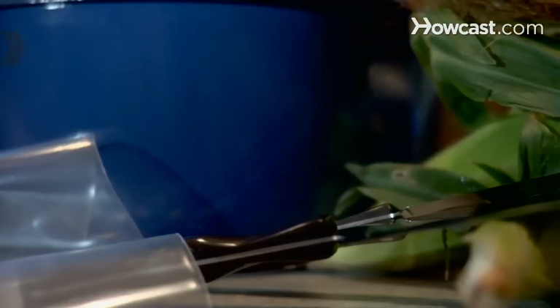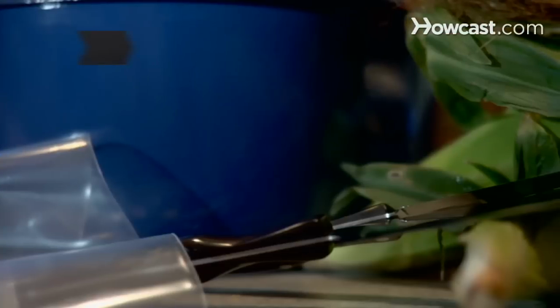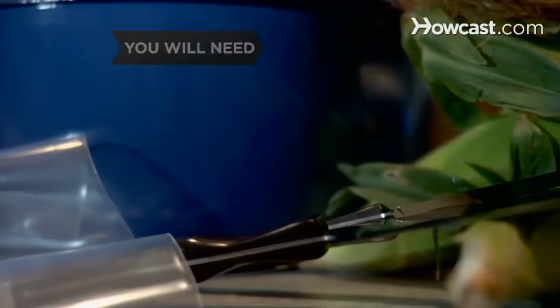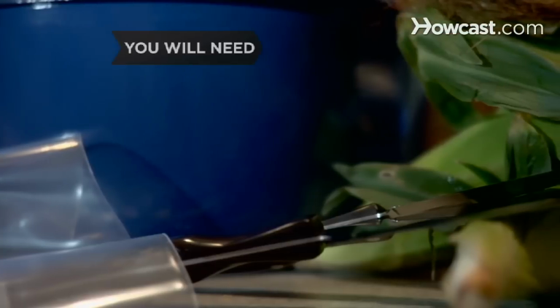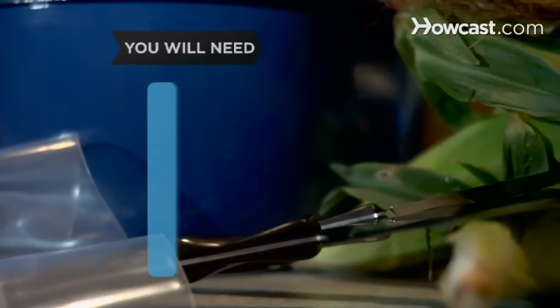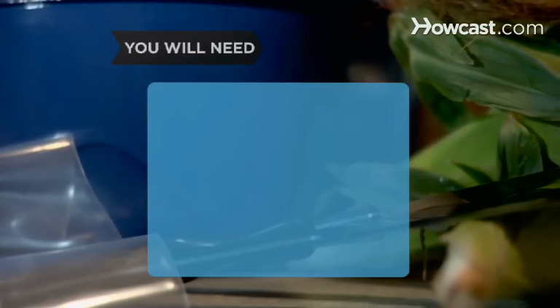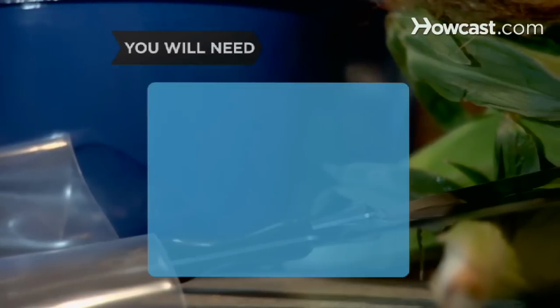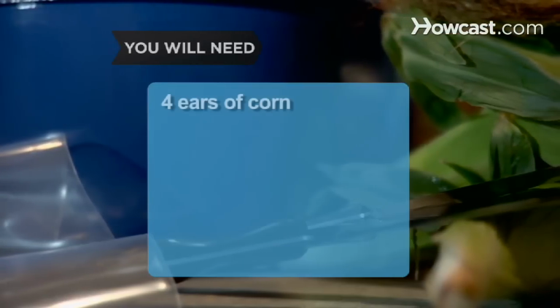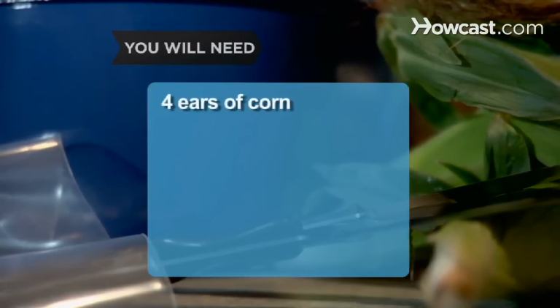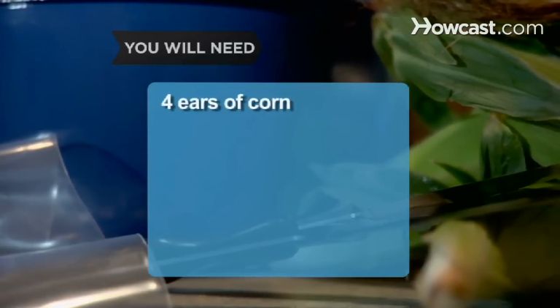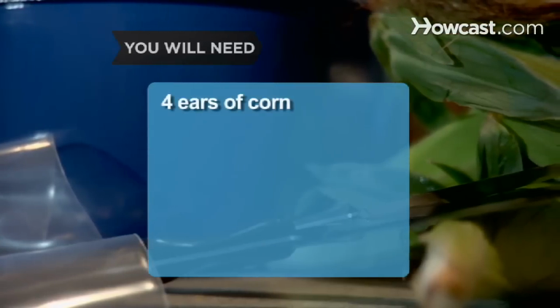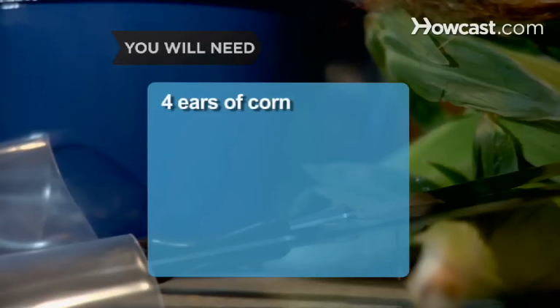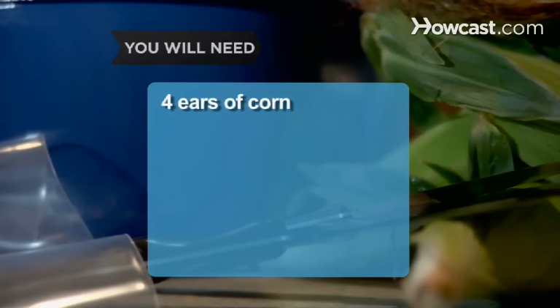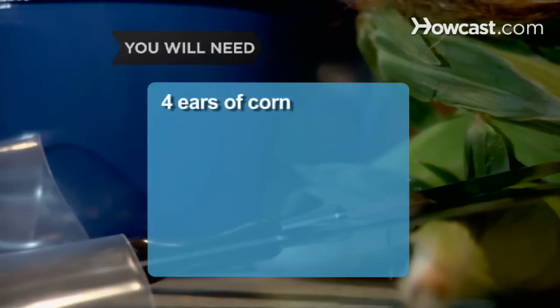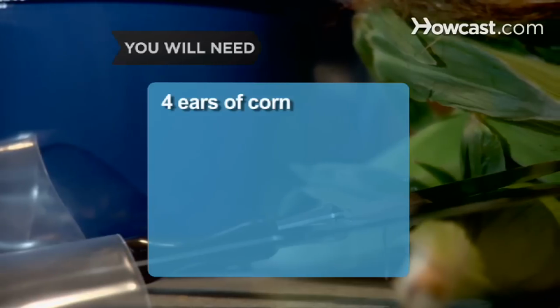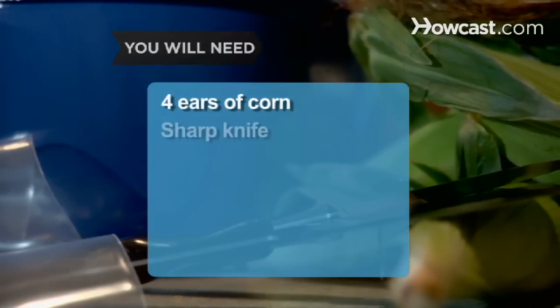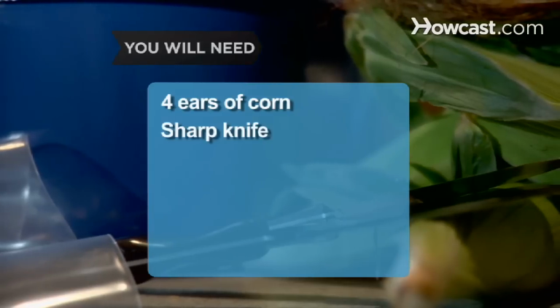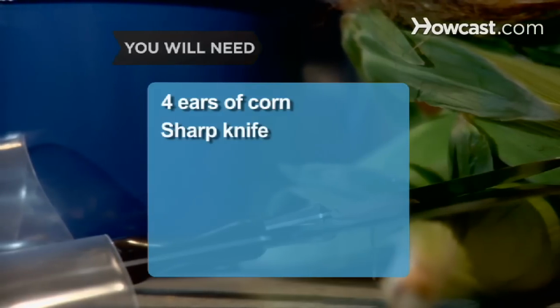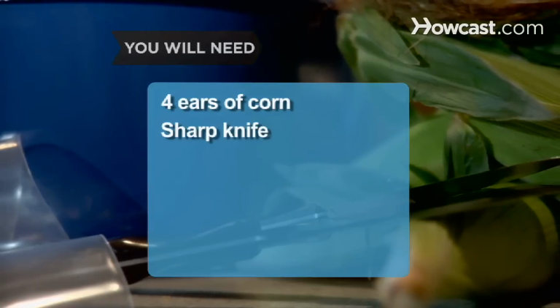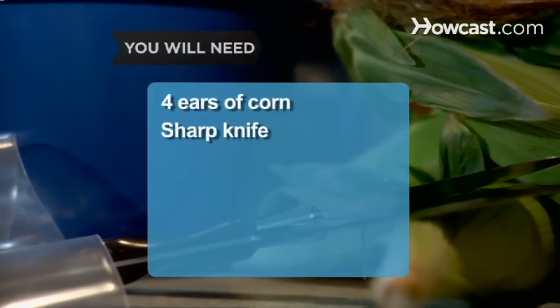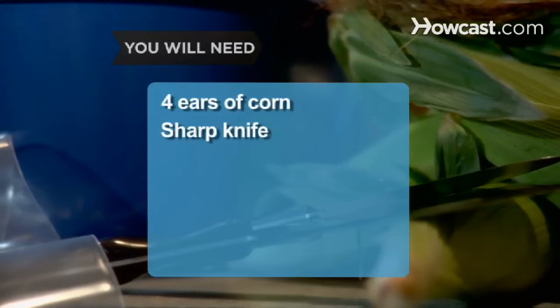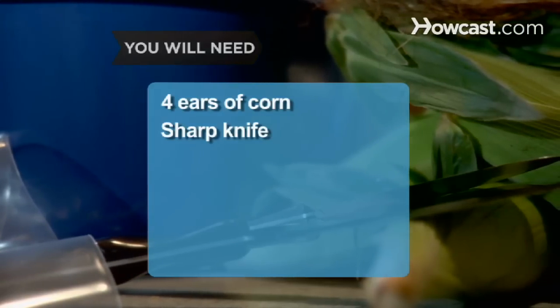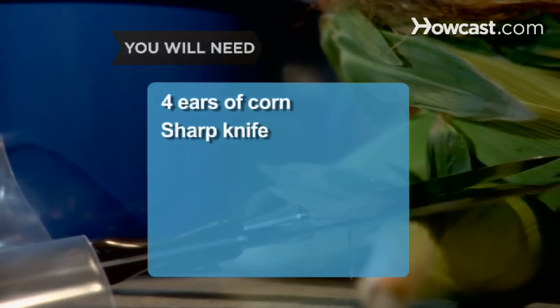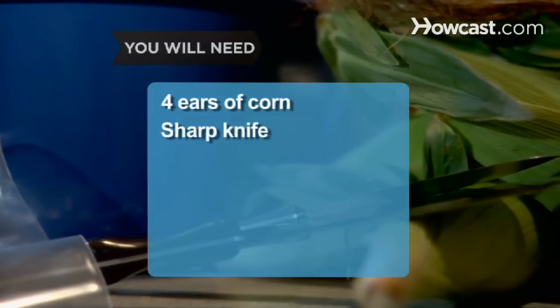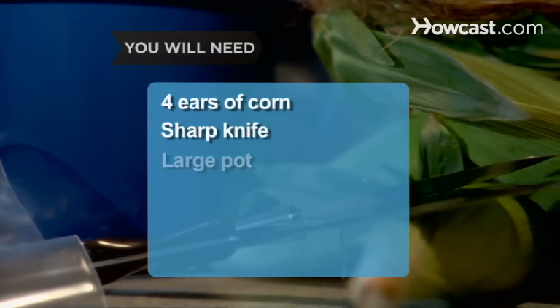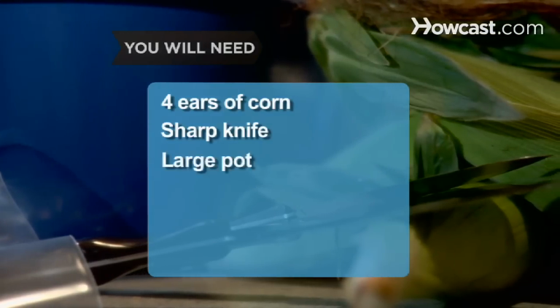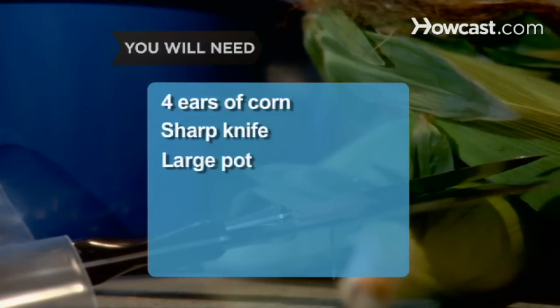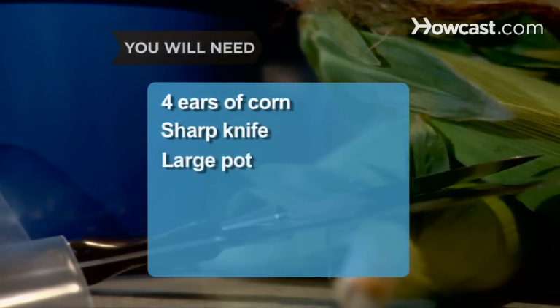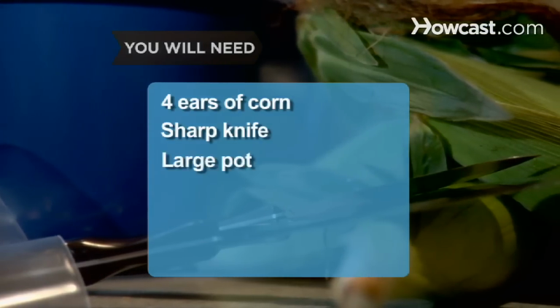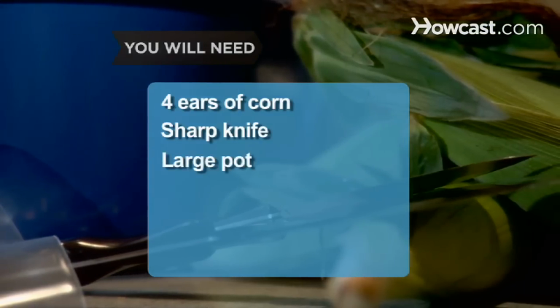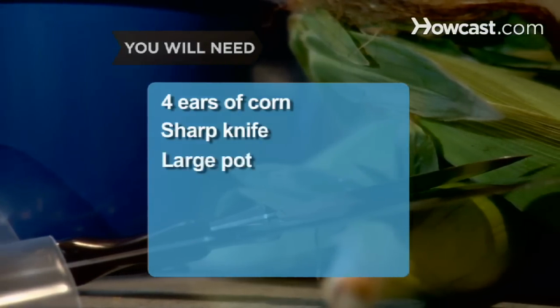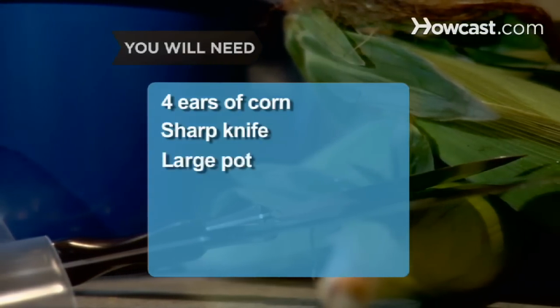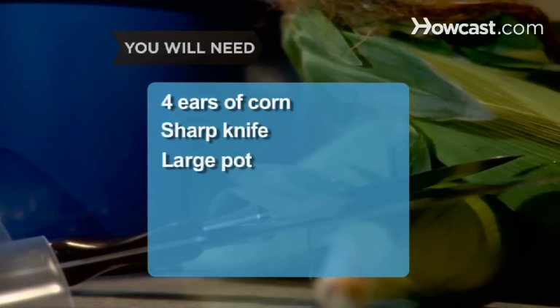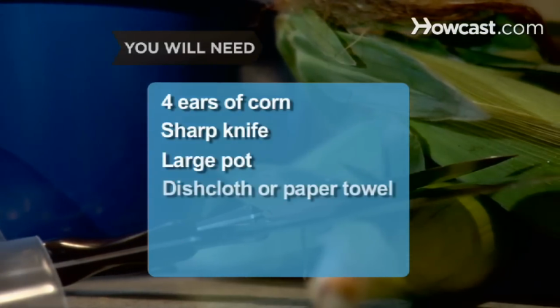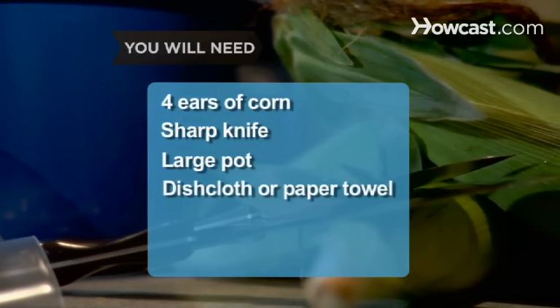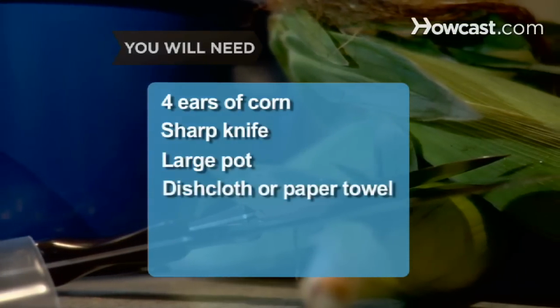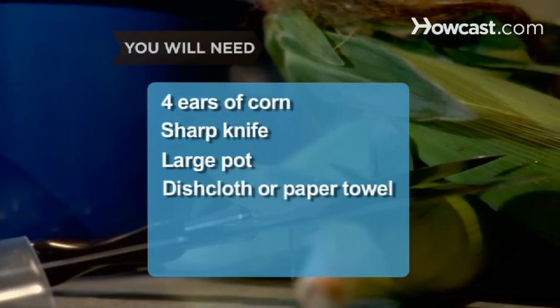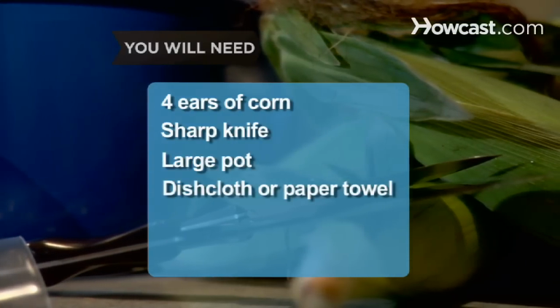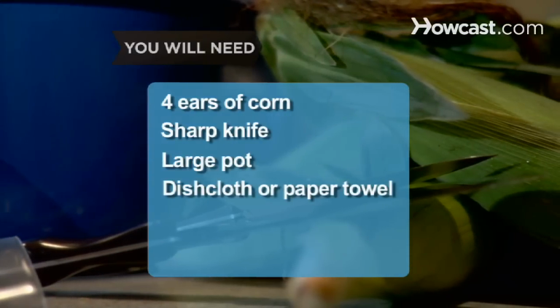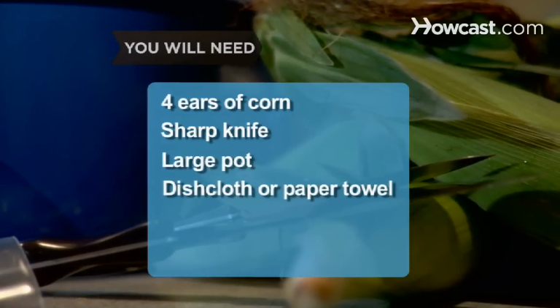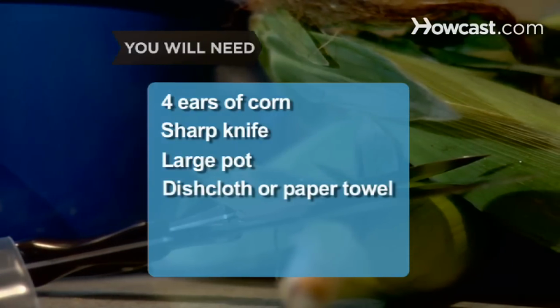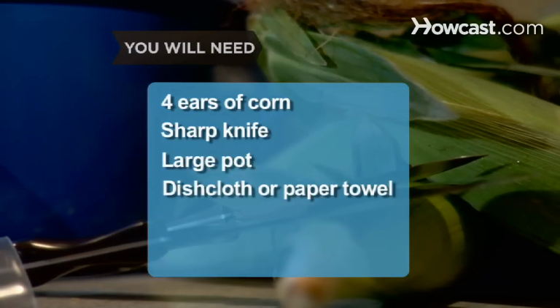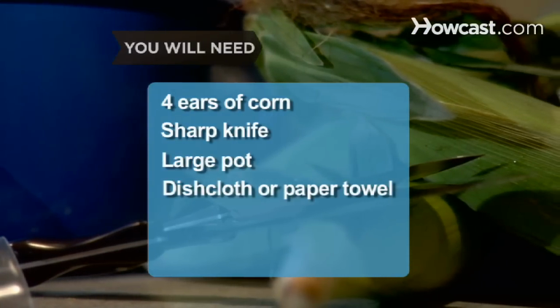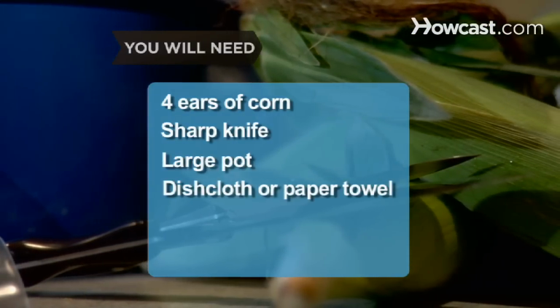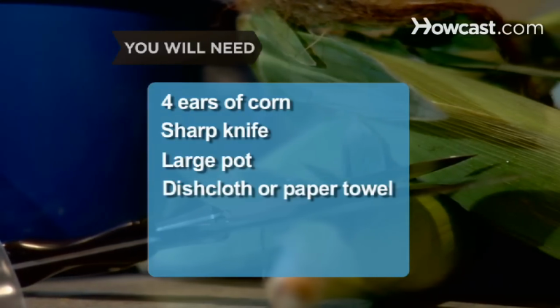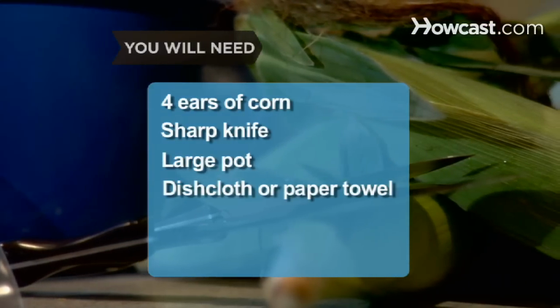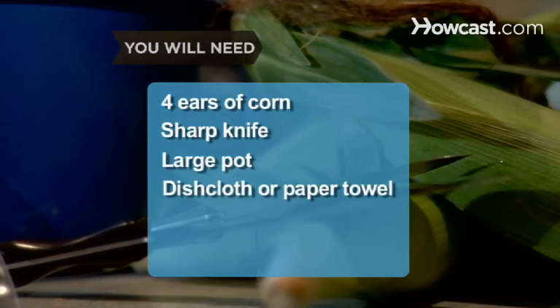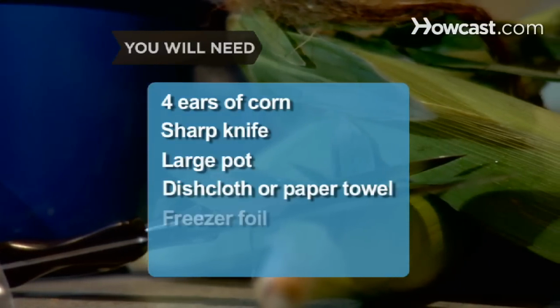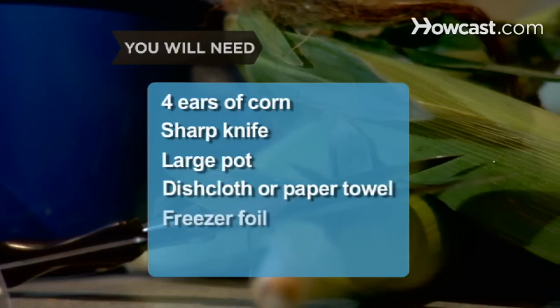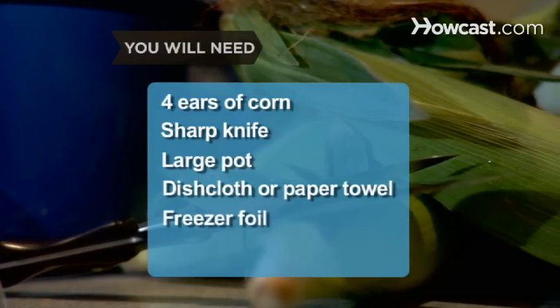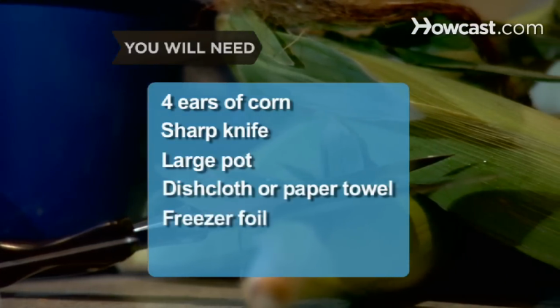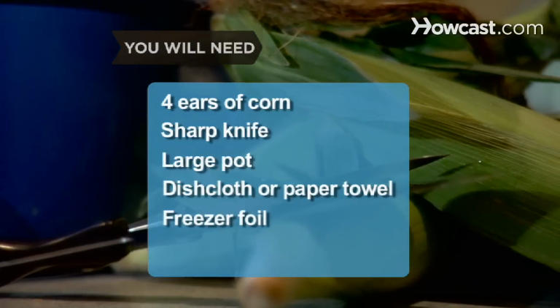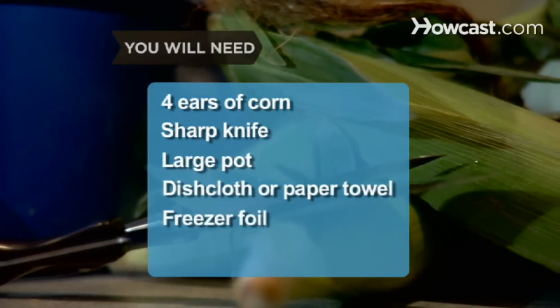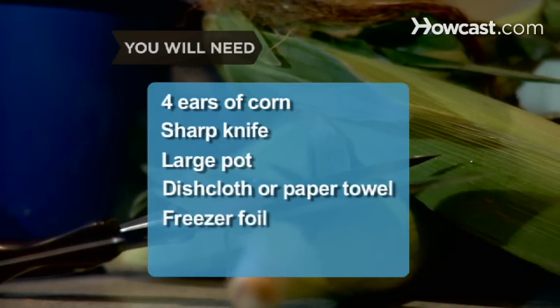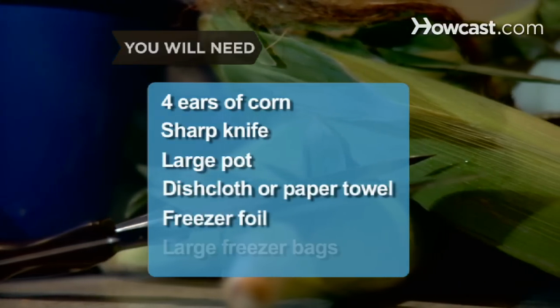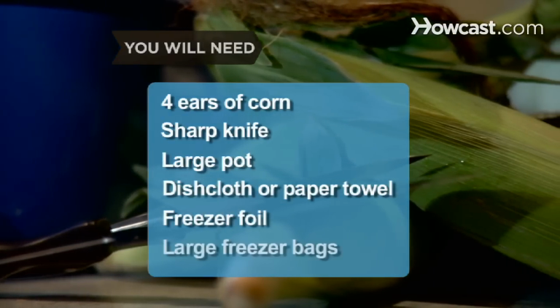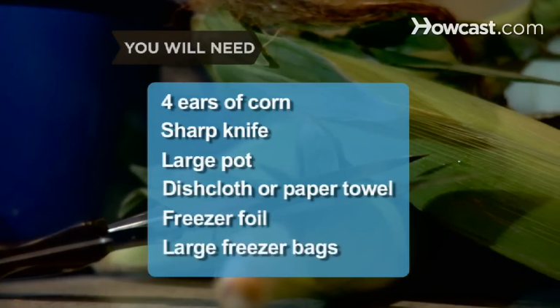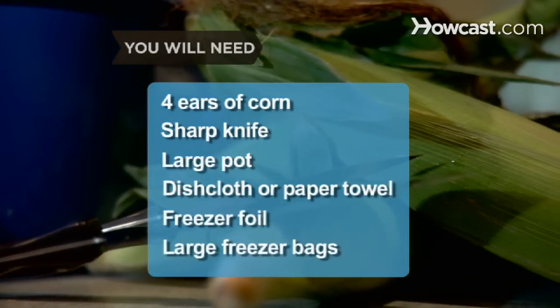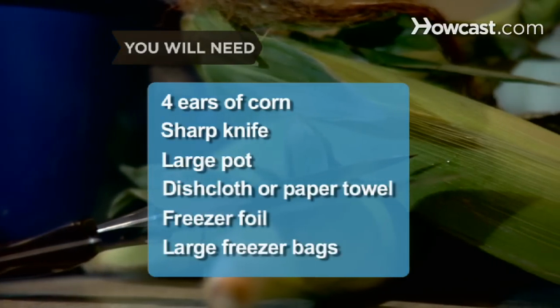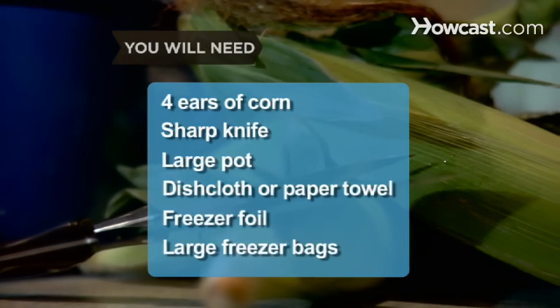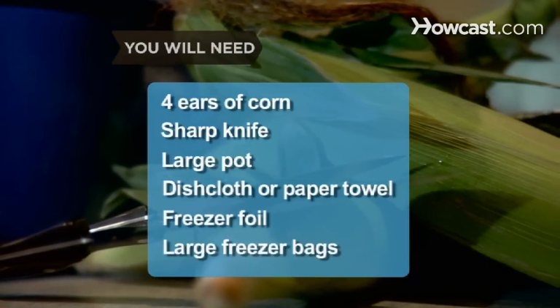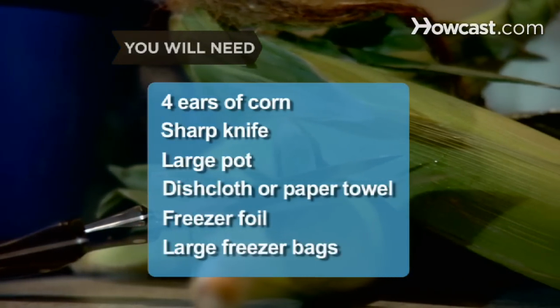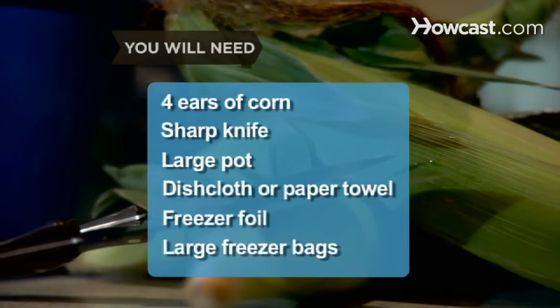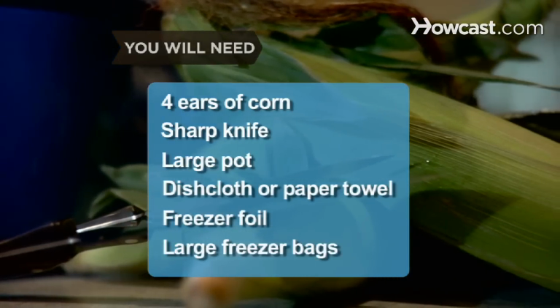You will need 4 ears of corn, a sharp knife, a large pot, a dishcloth or paper towel, freezer foil, and large freezer bags.